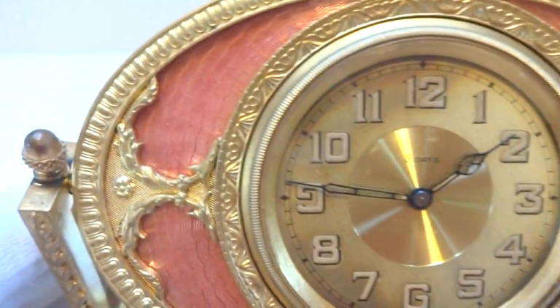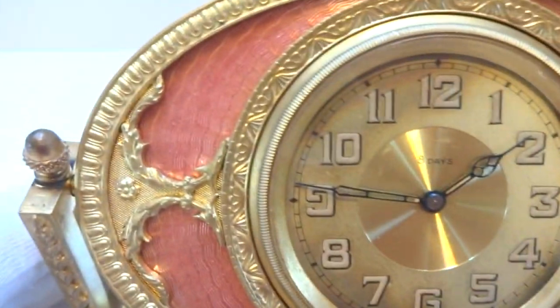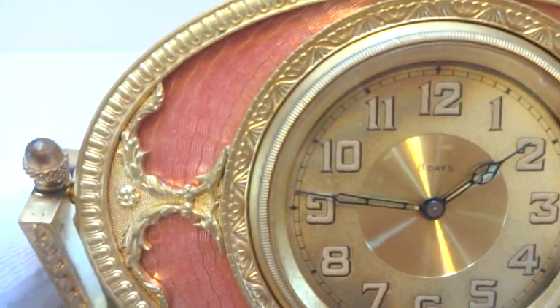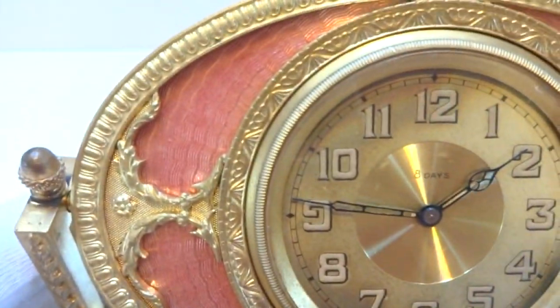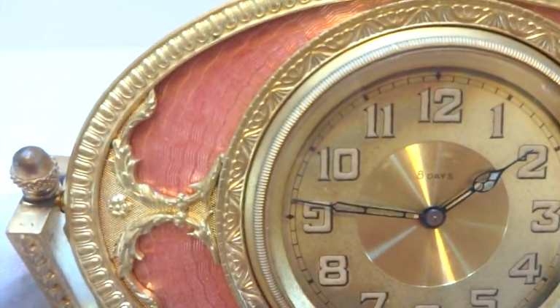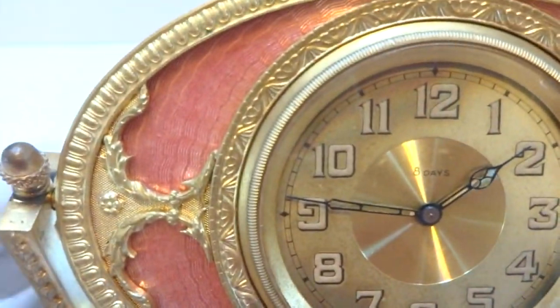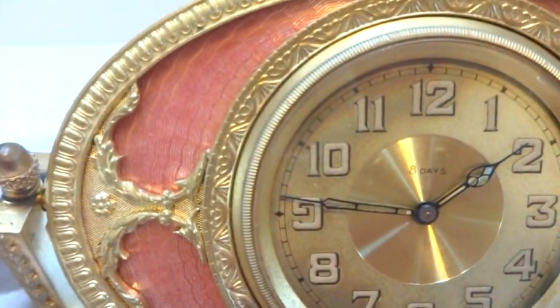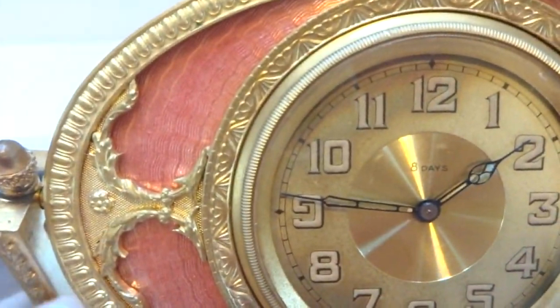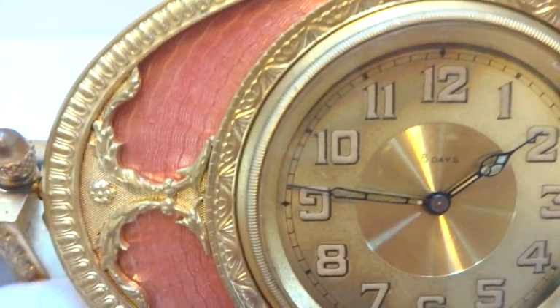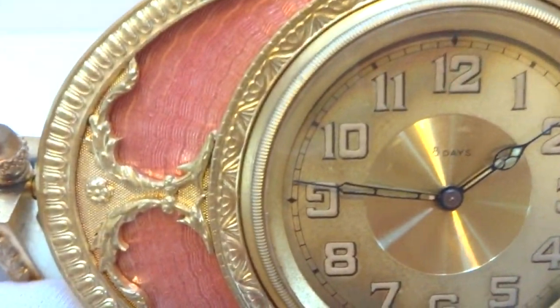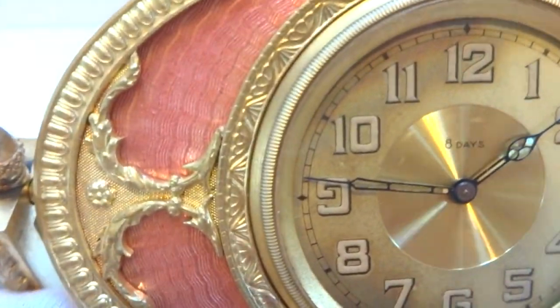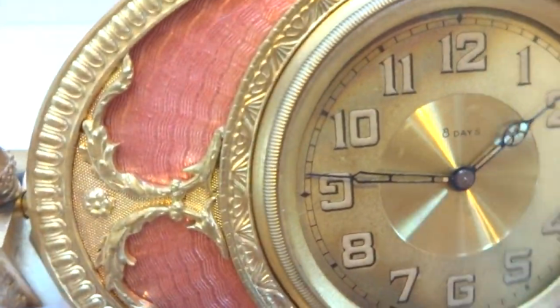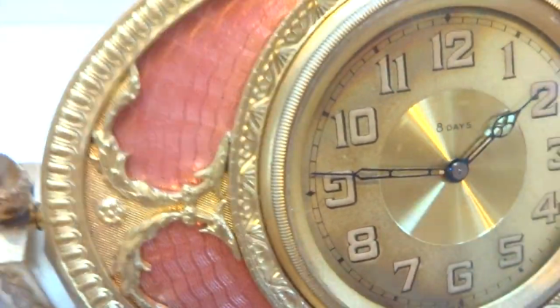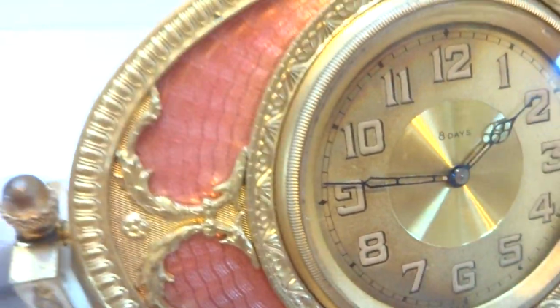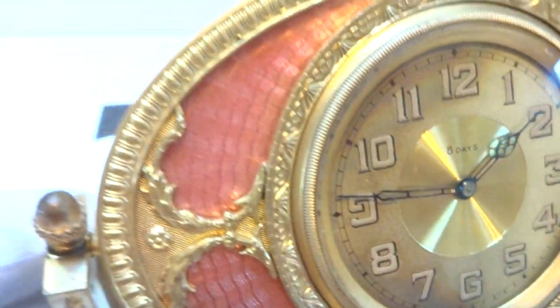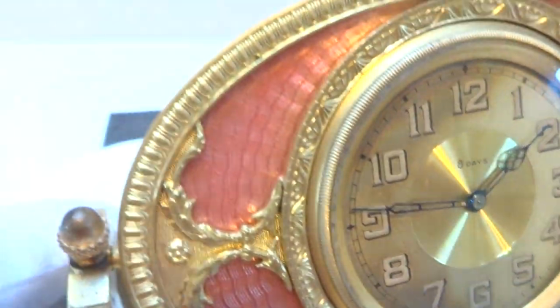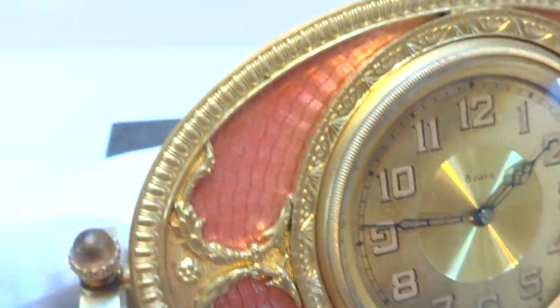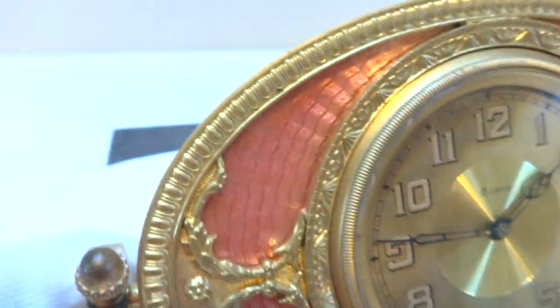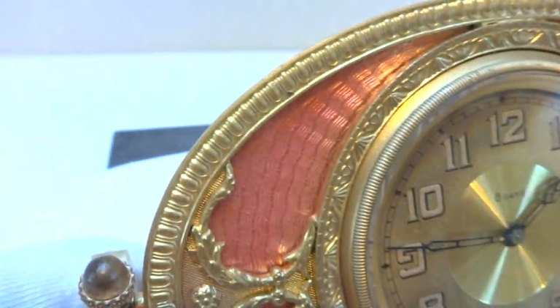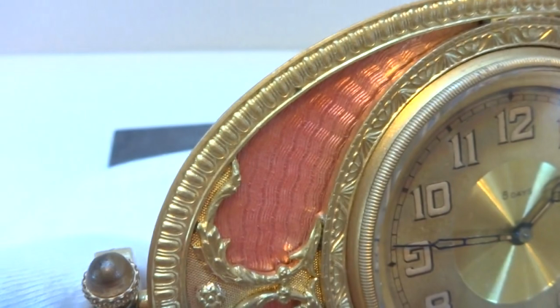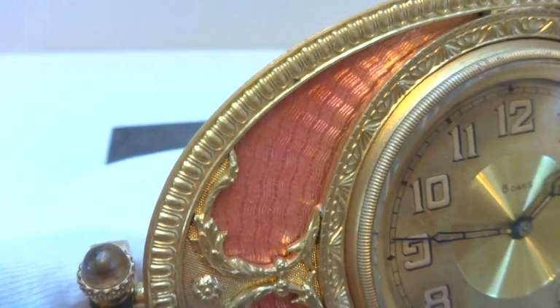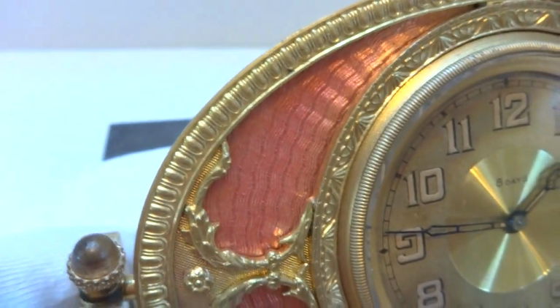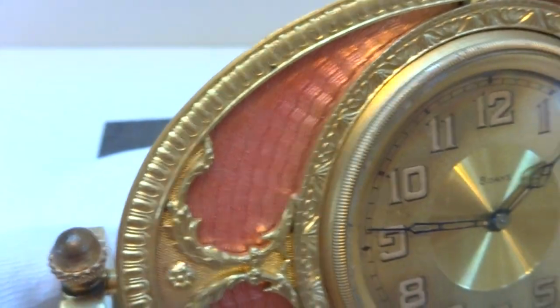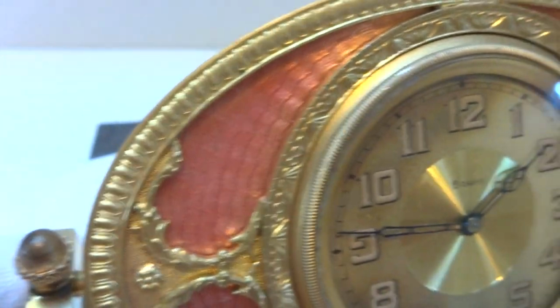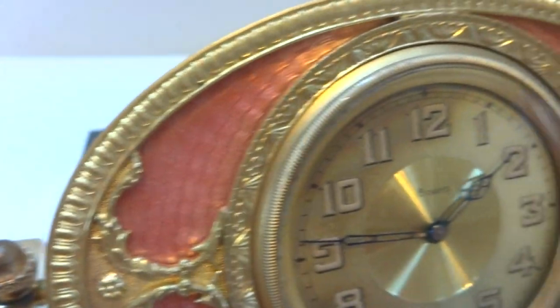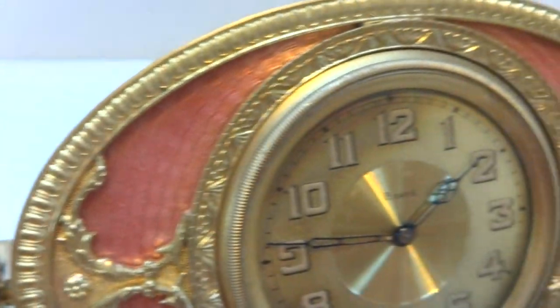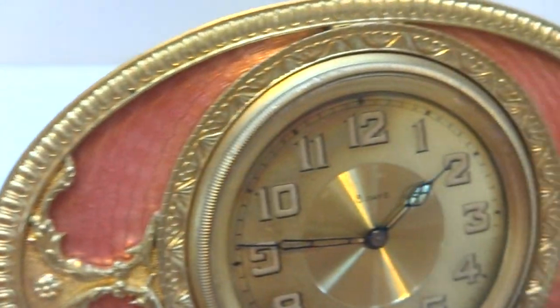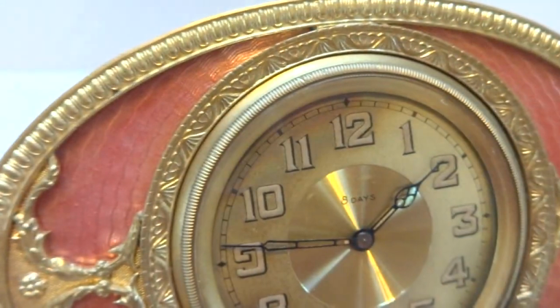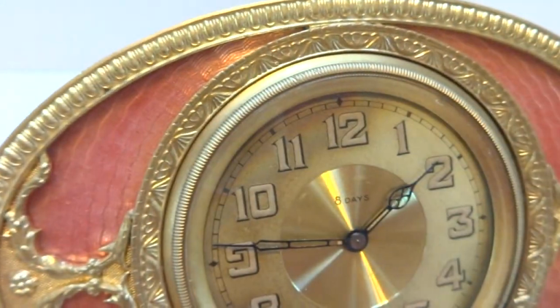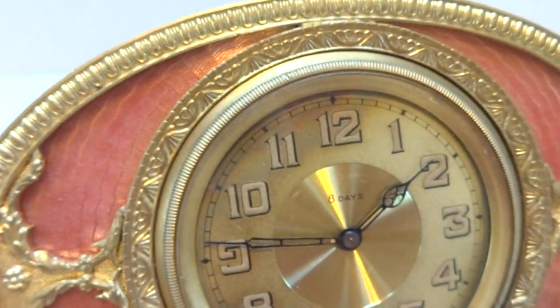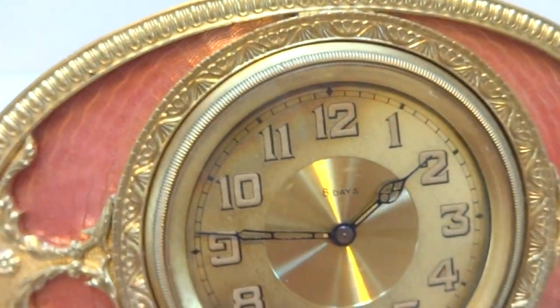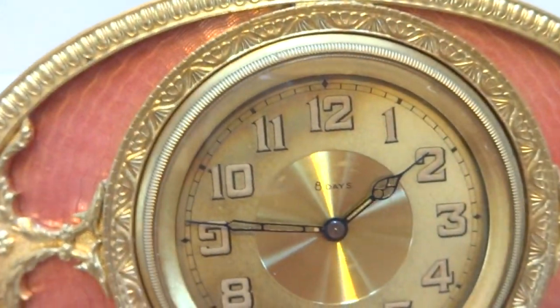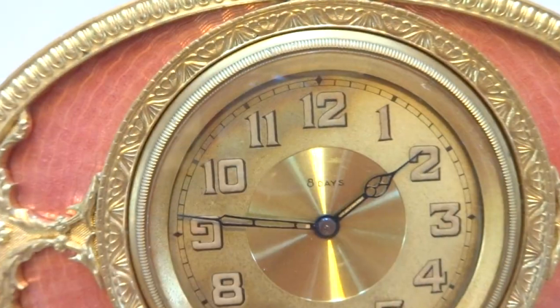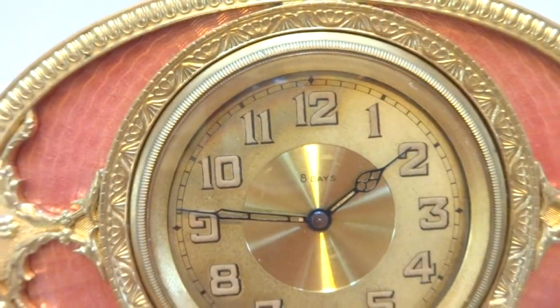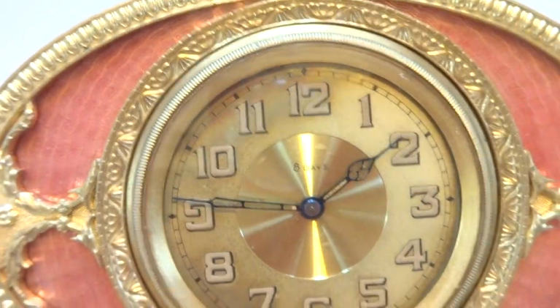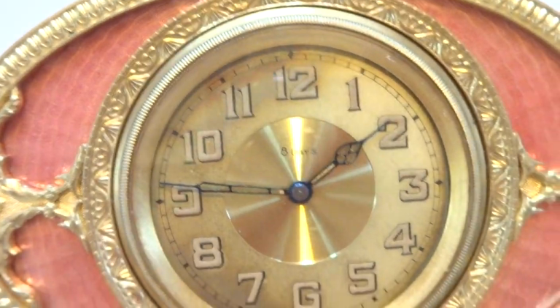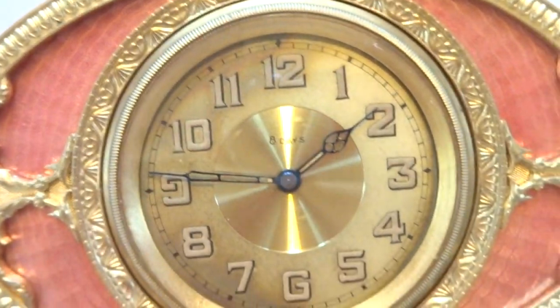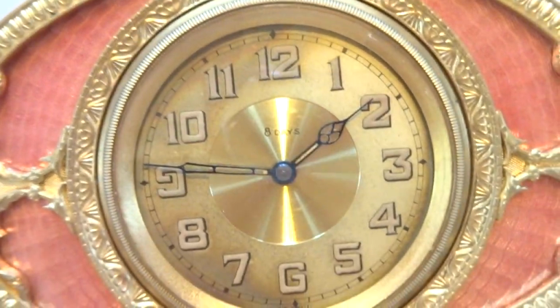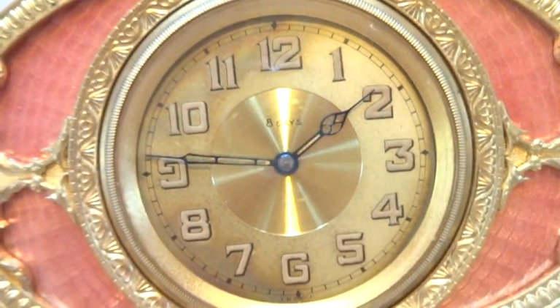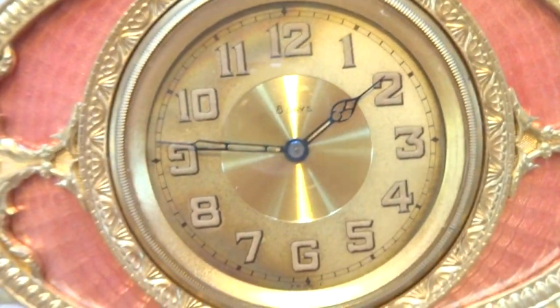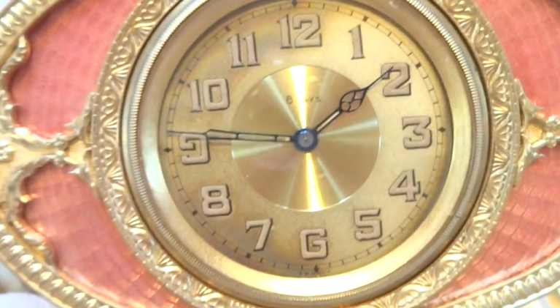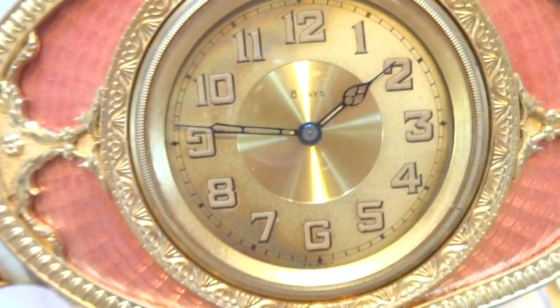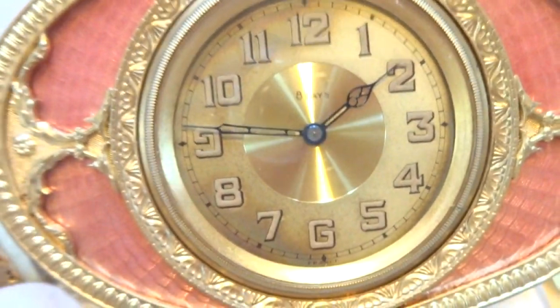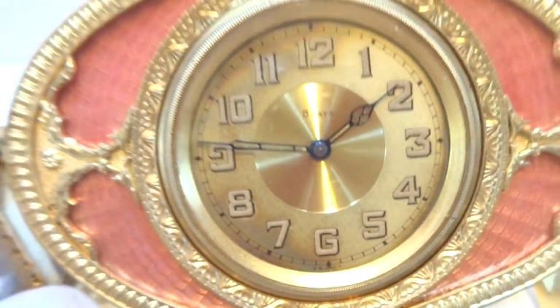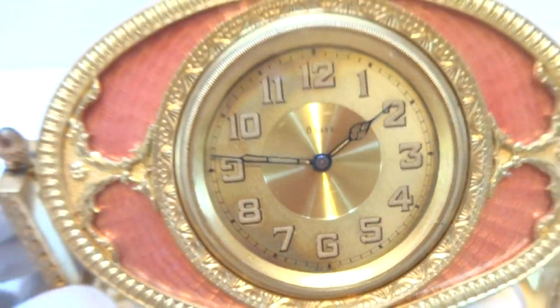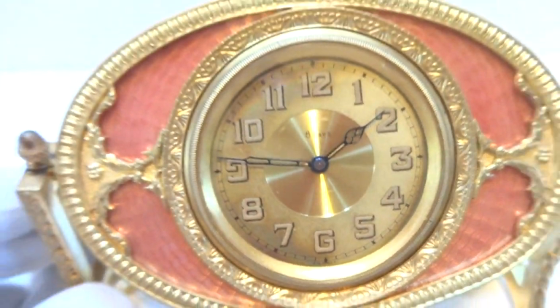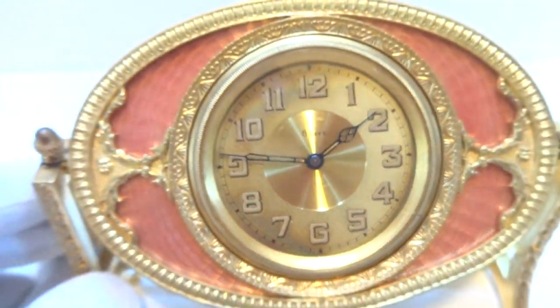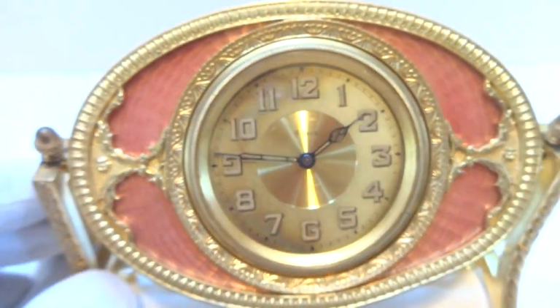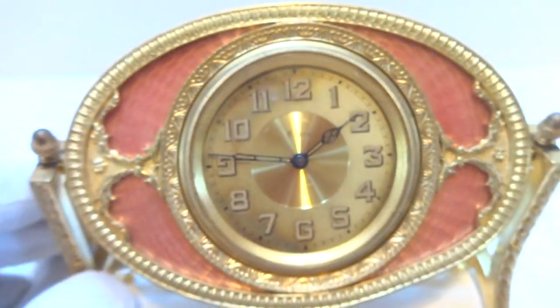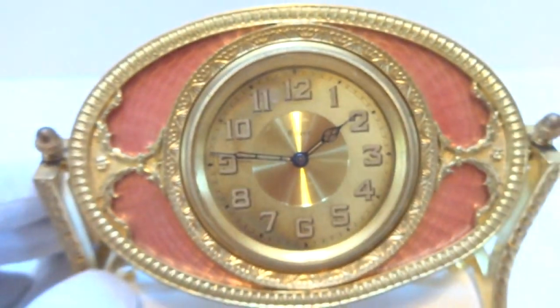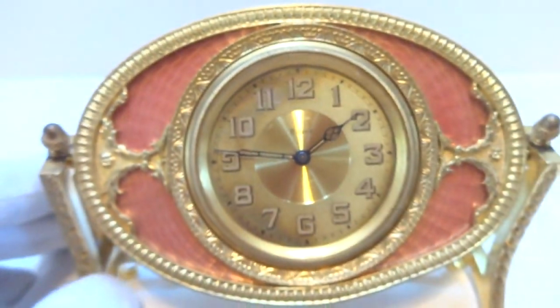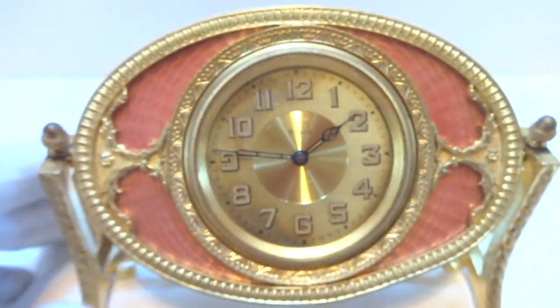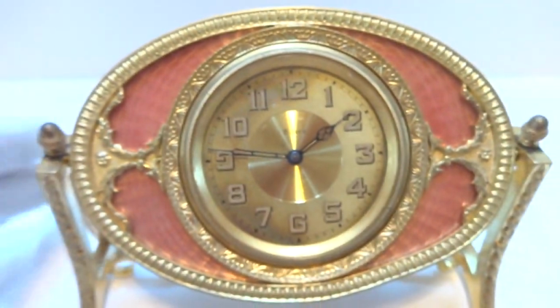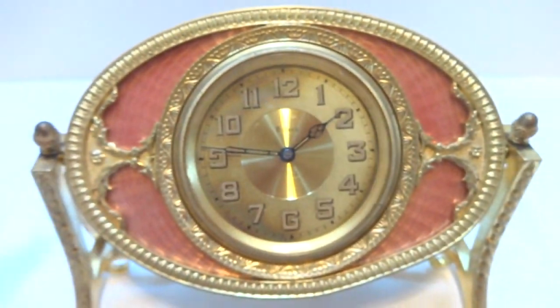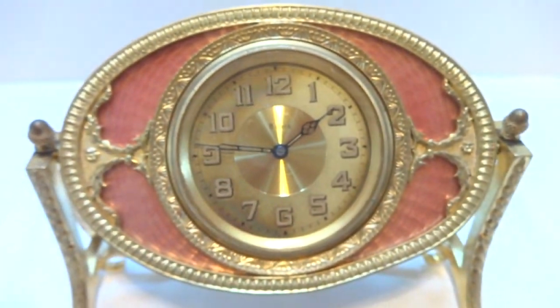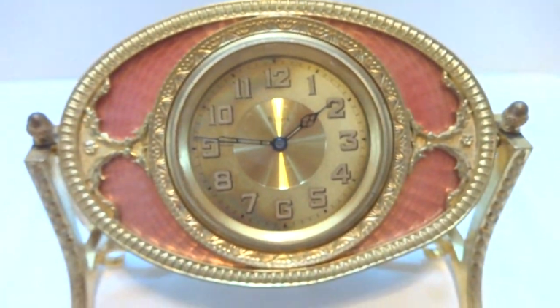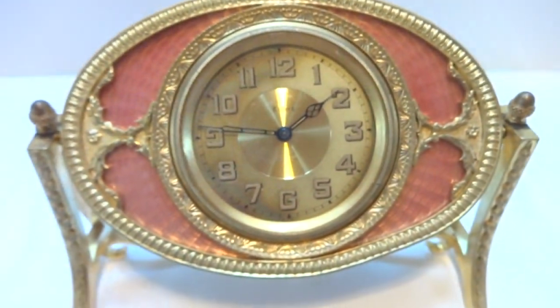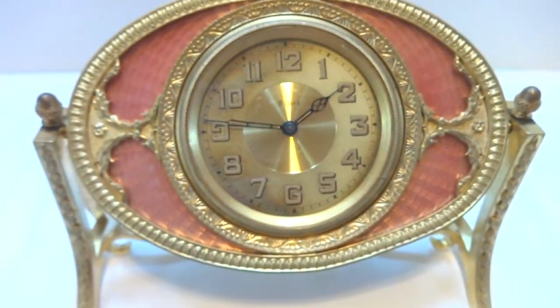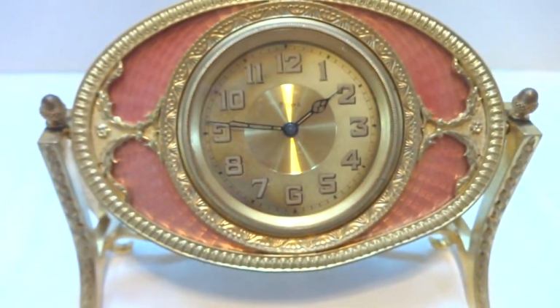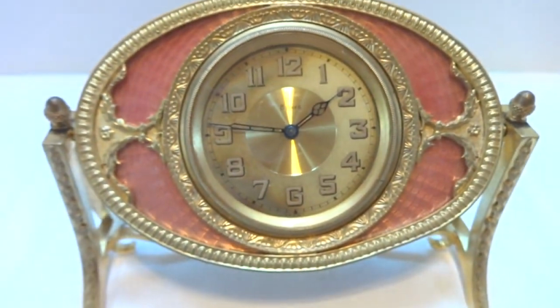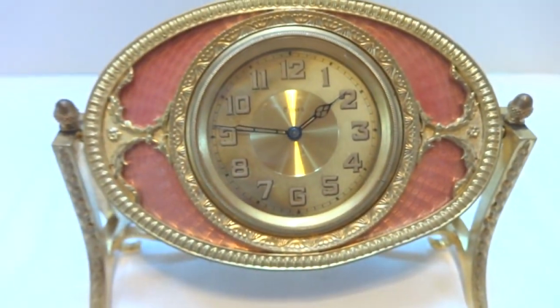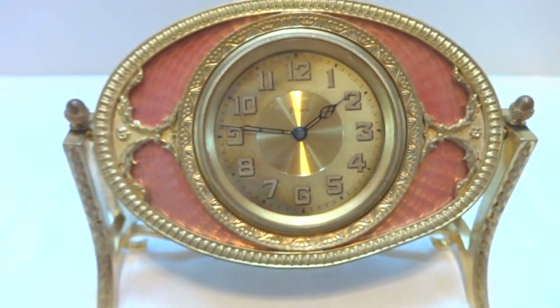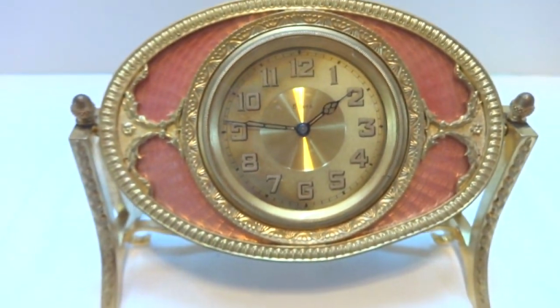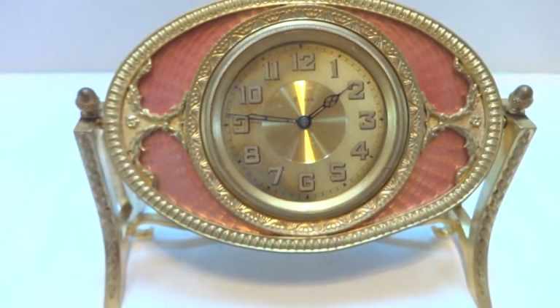In summary, an antique eight-day enamel clock, fully serviced and in excellent condition.